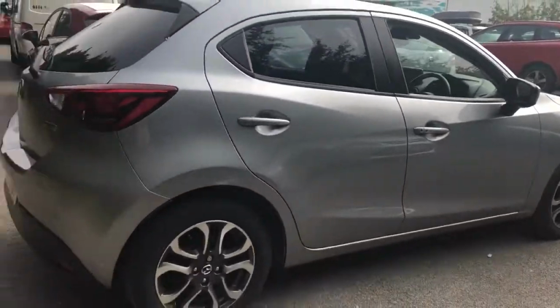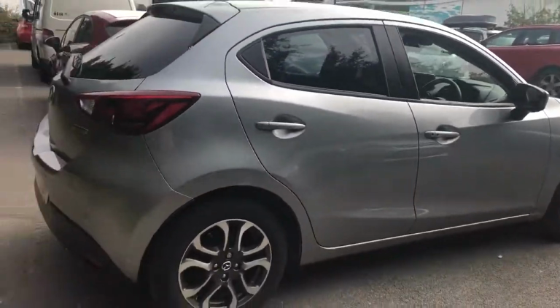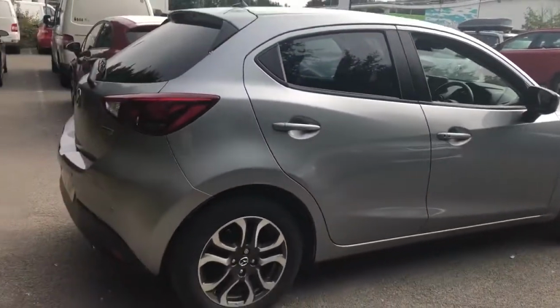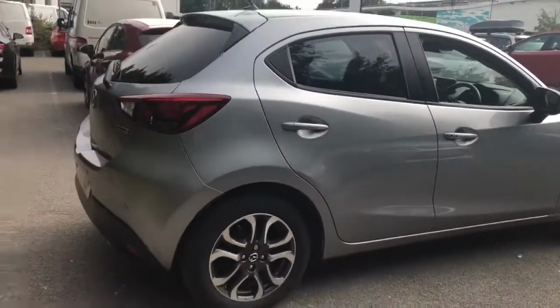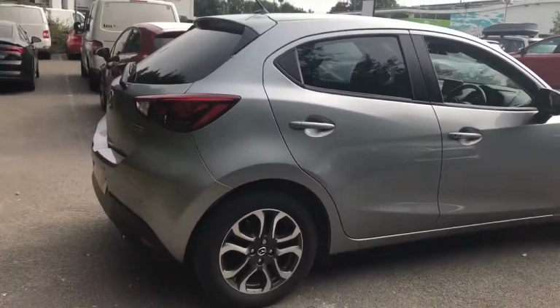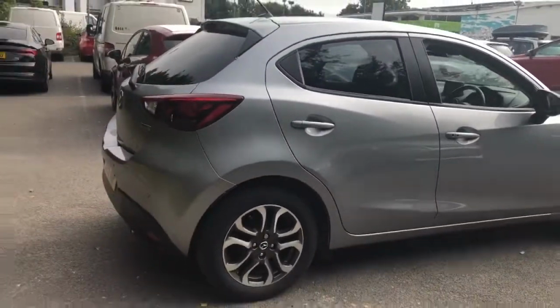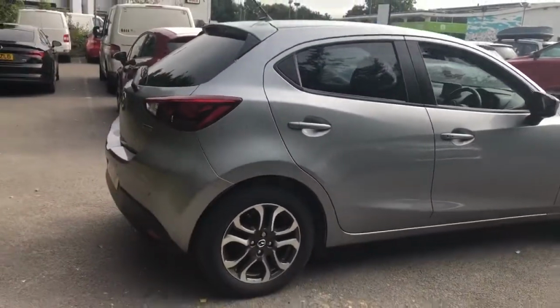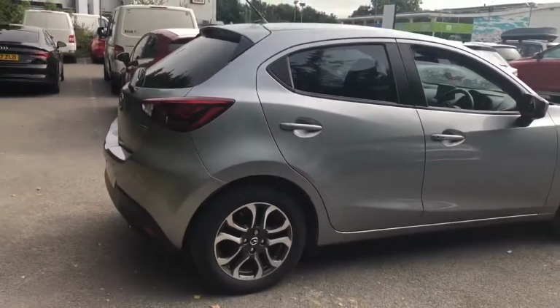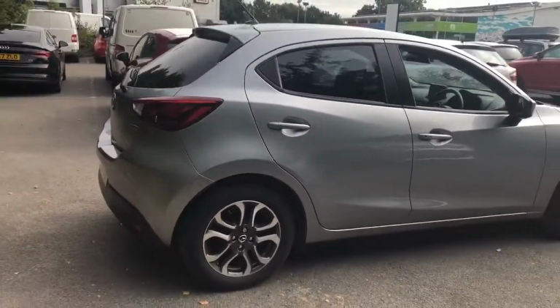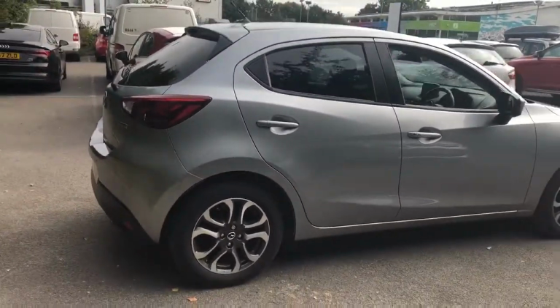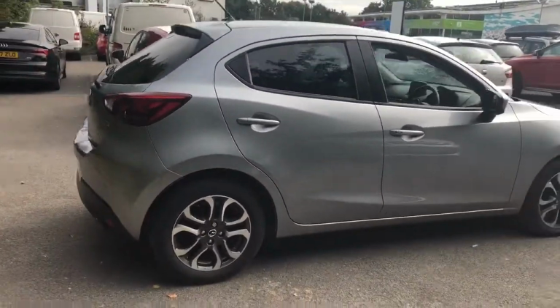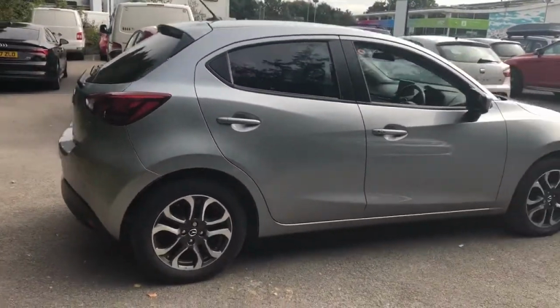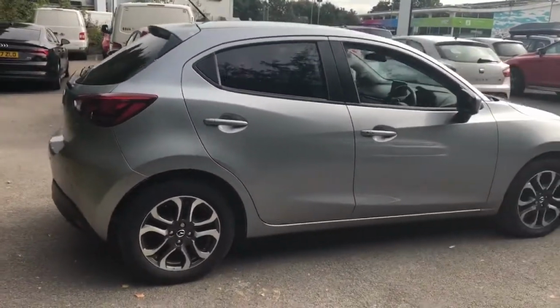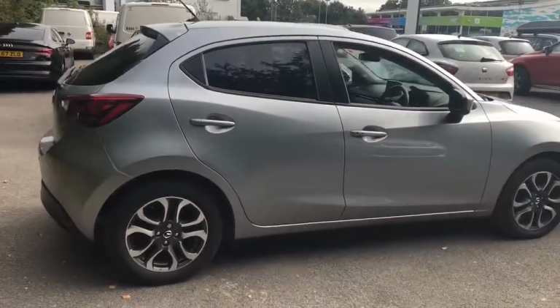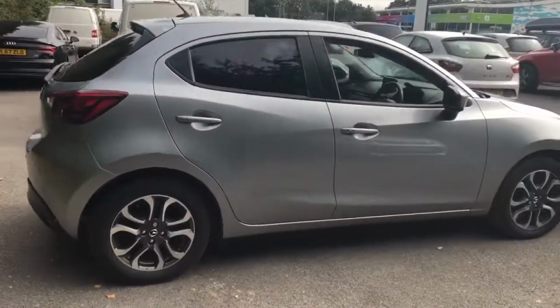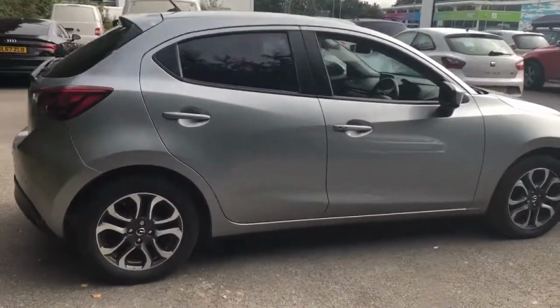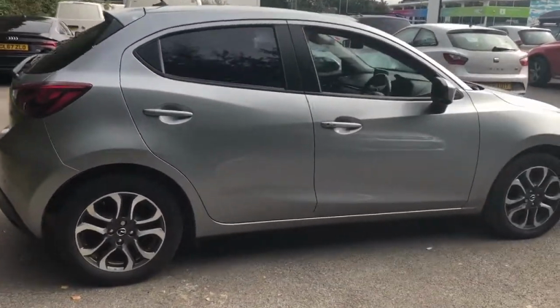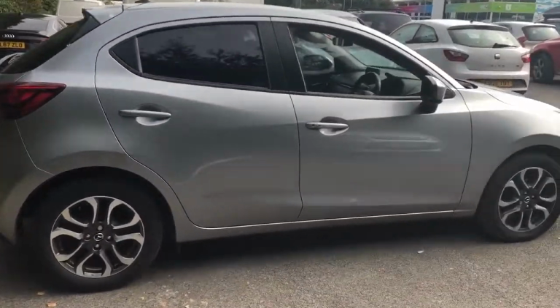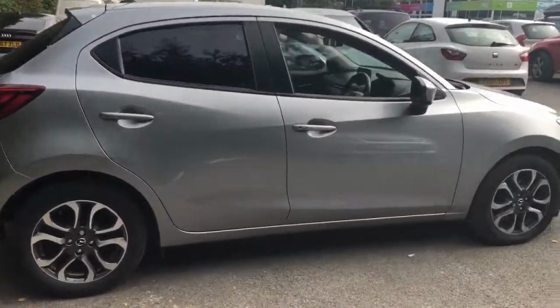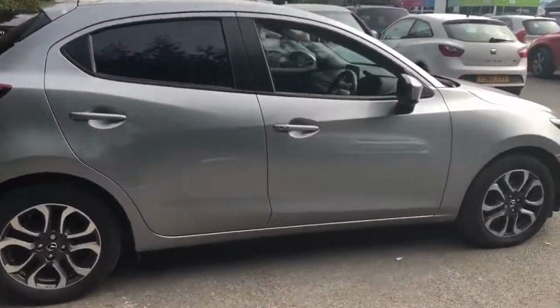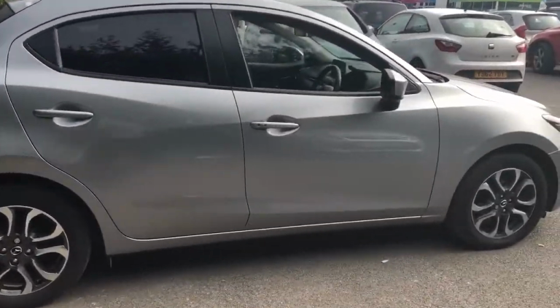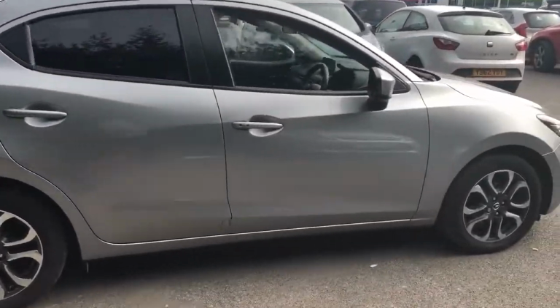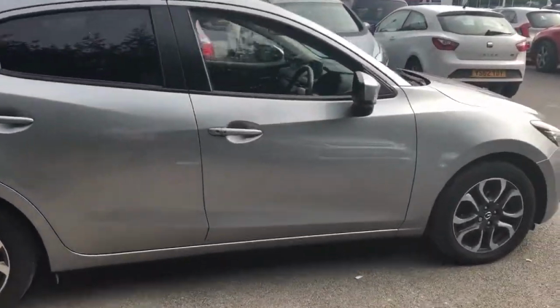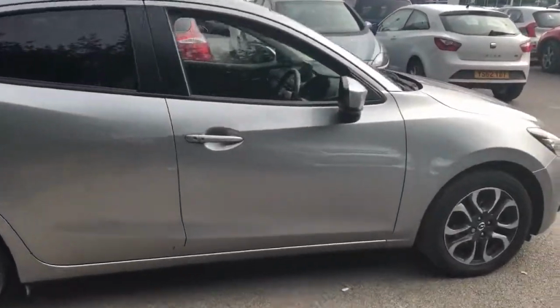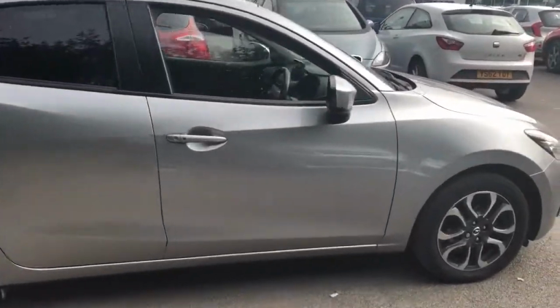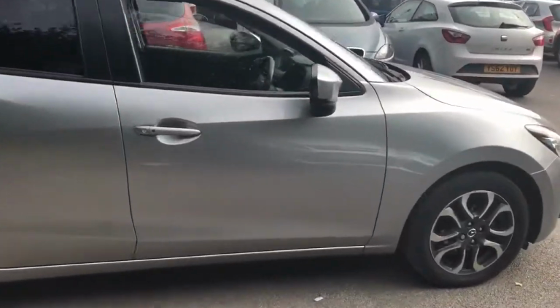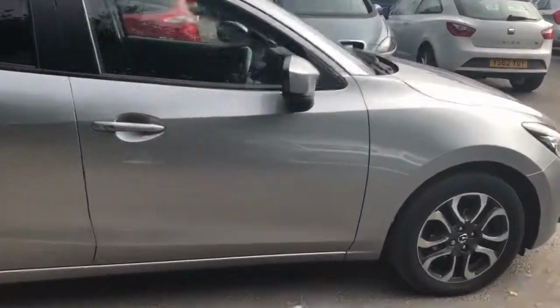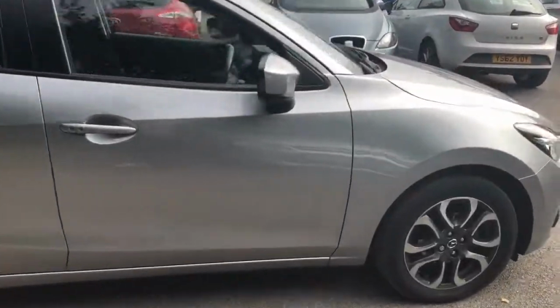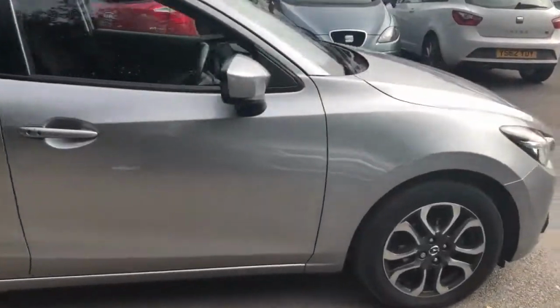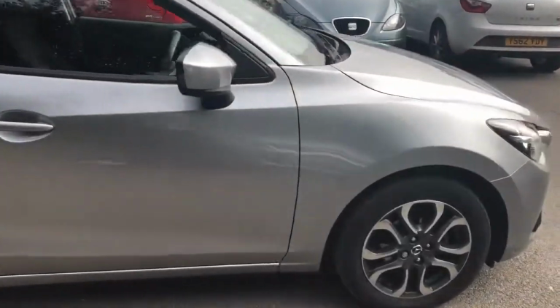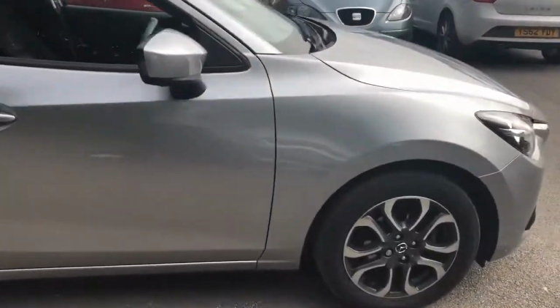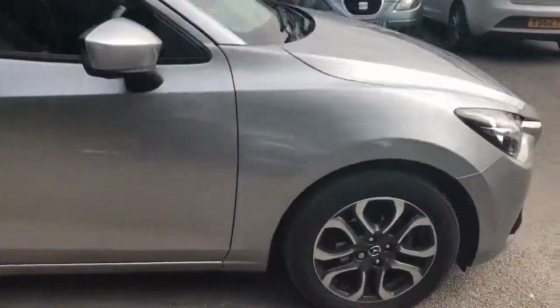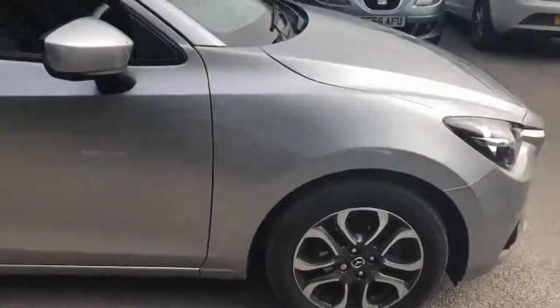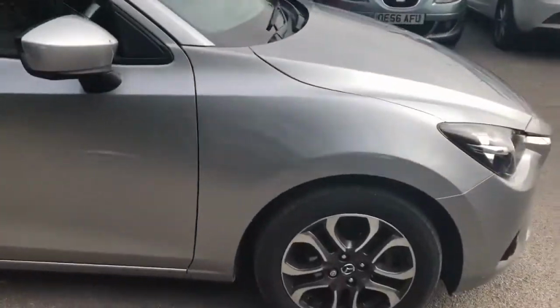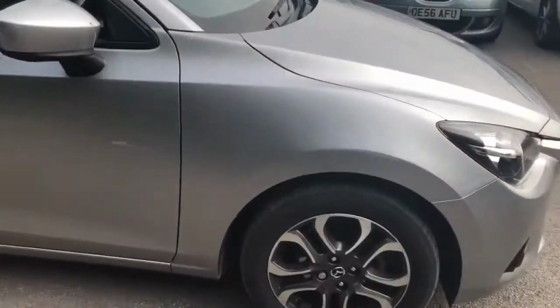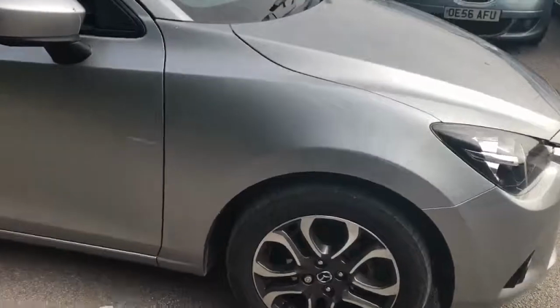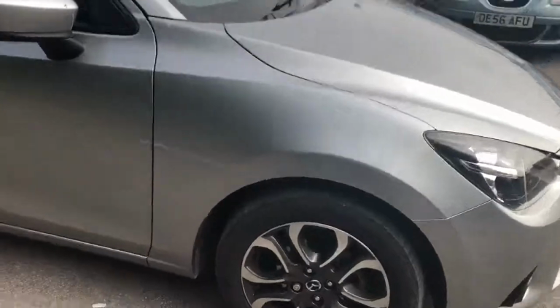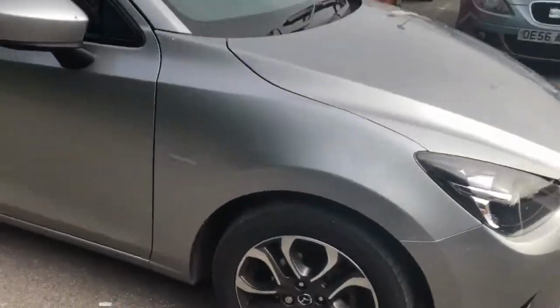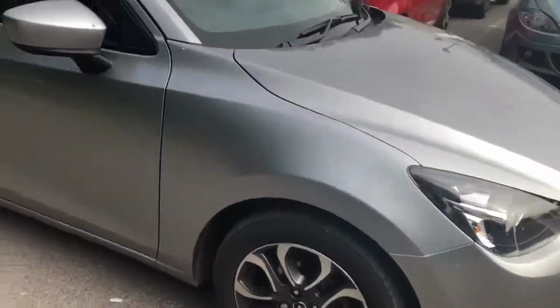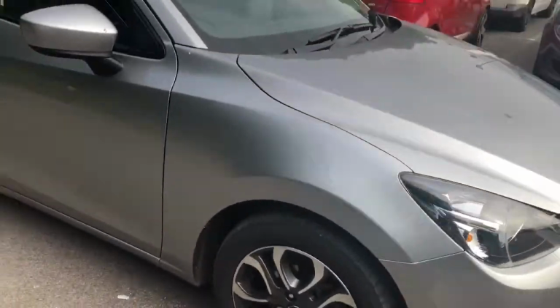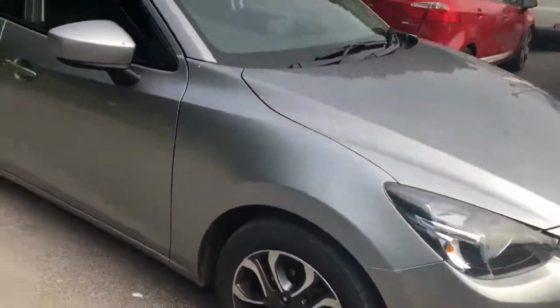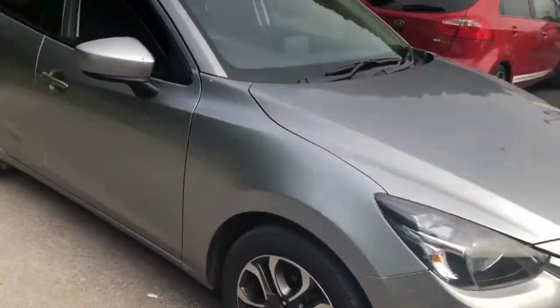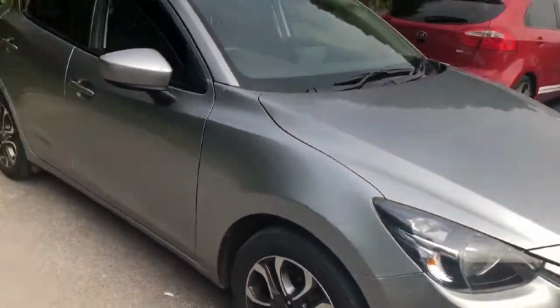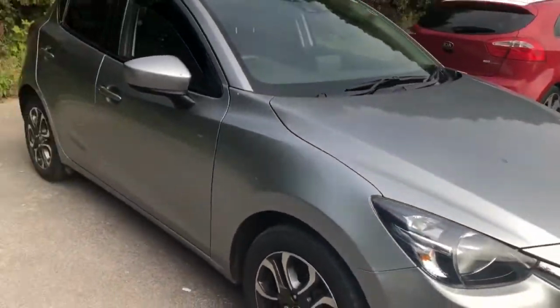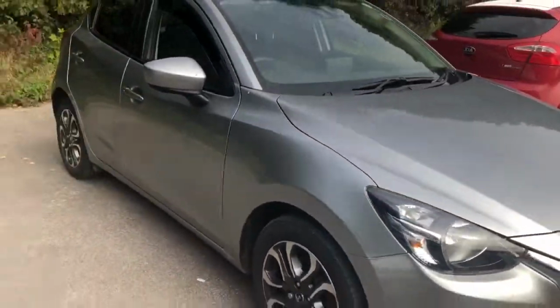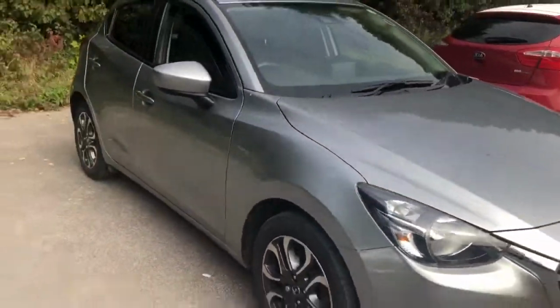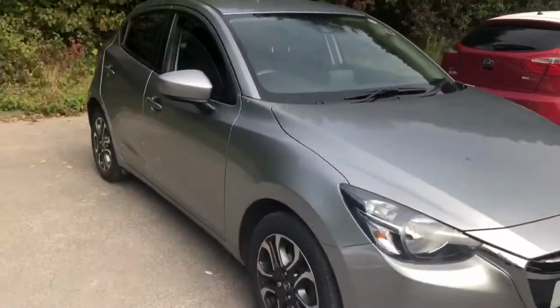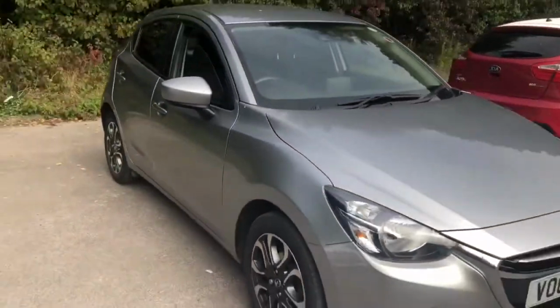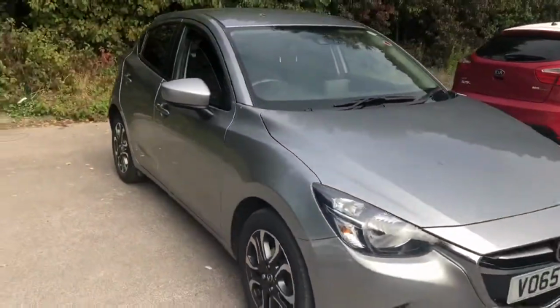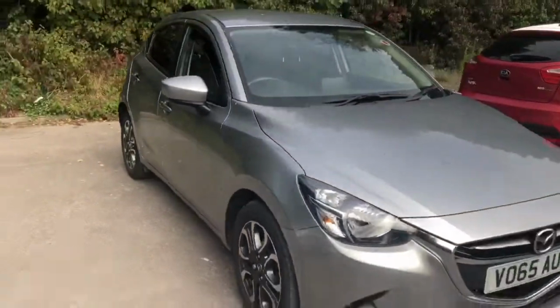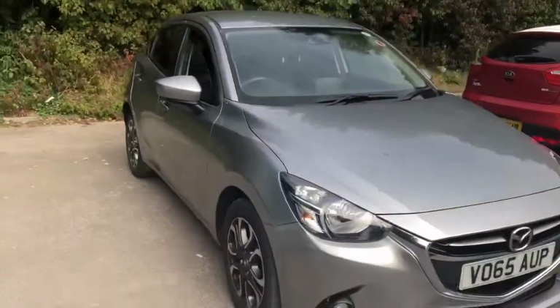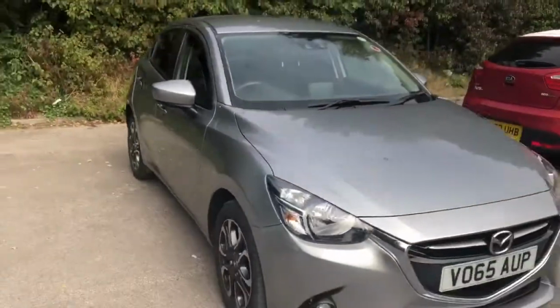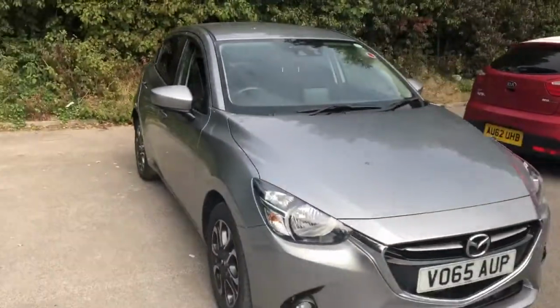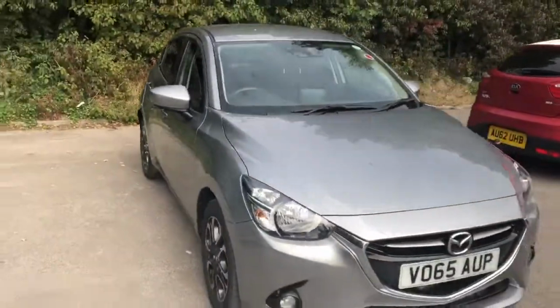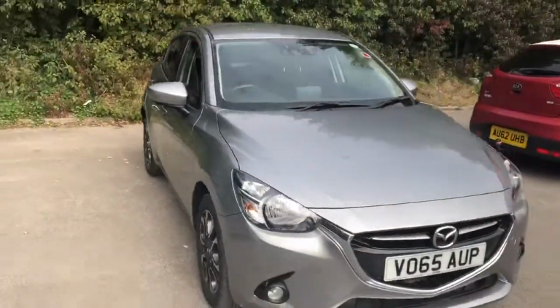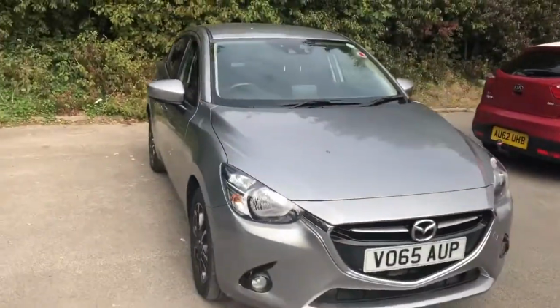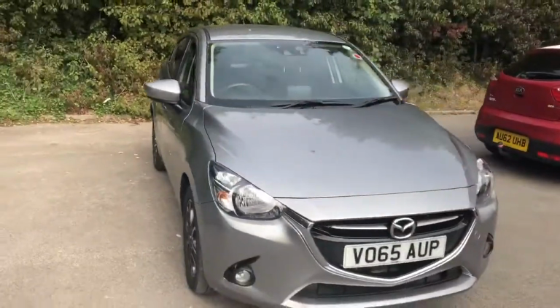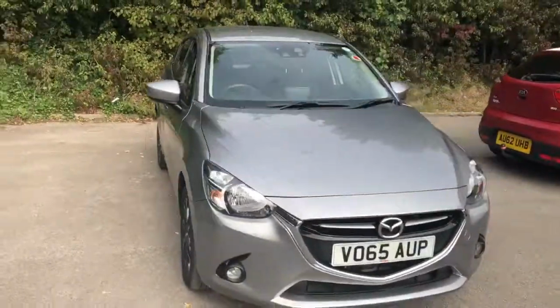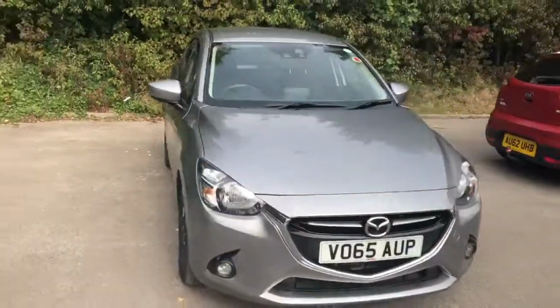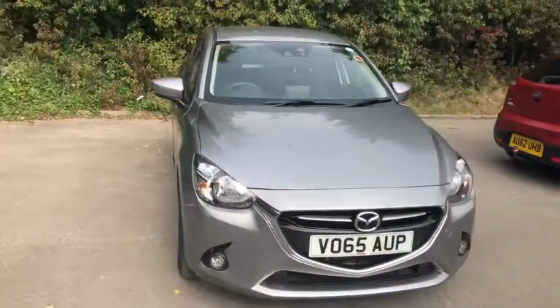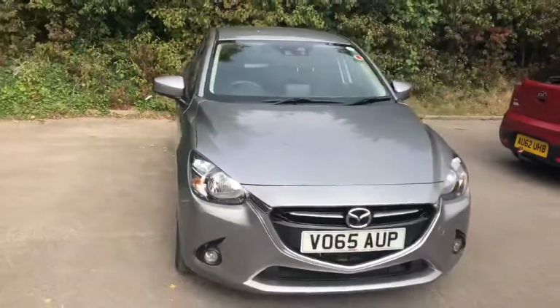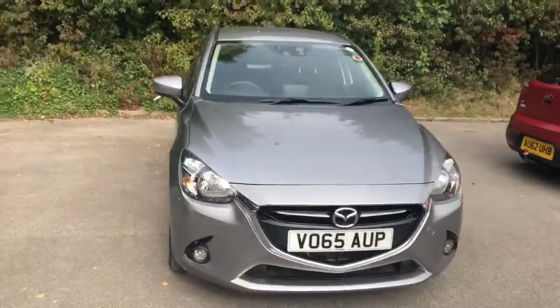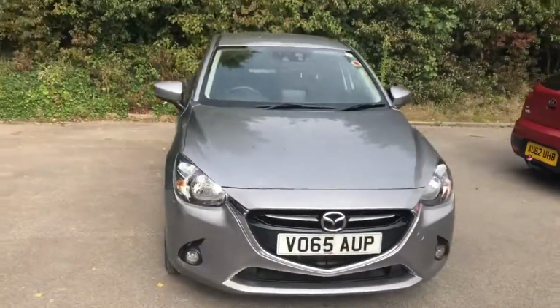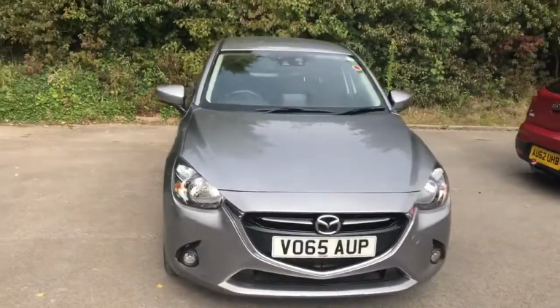And there we have the 65 plate Mazda 2. To arrange a viewing or book a test drive, please contact Pentagon Mazda at Lincoln Tritton Road.